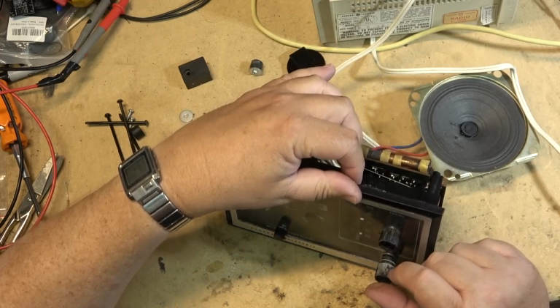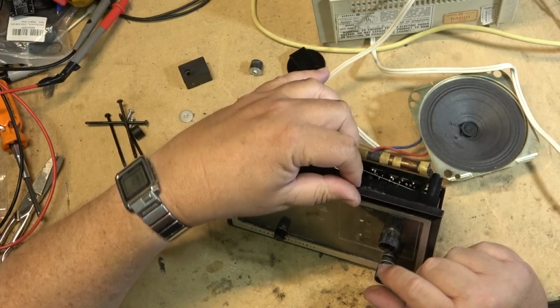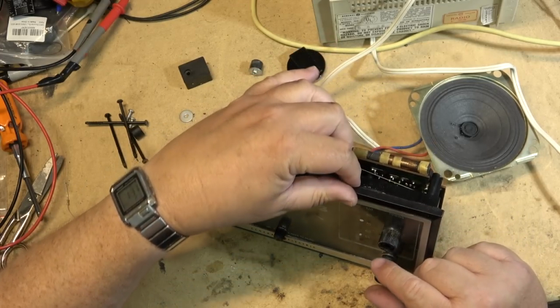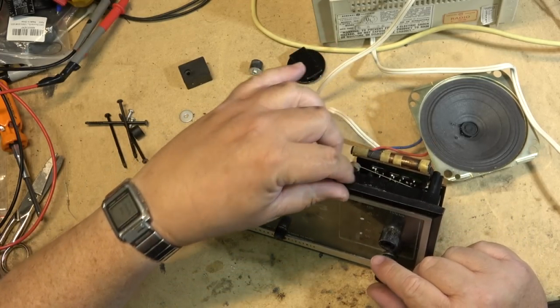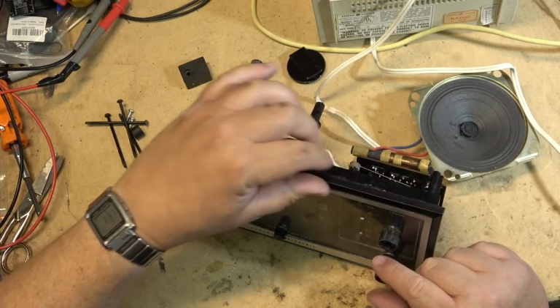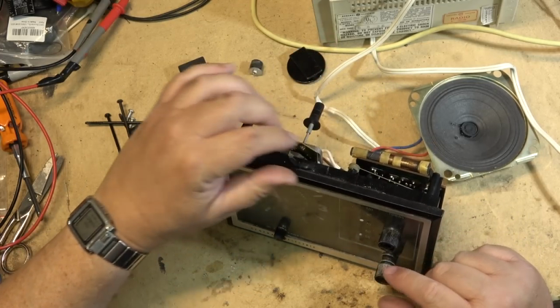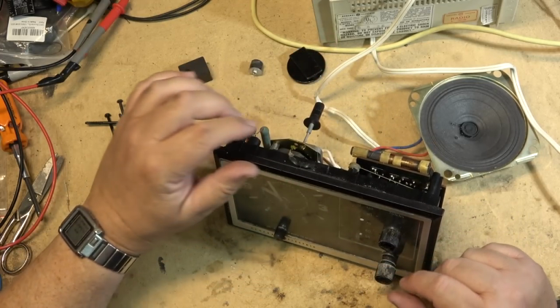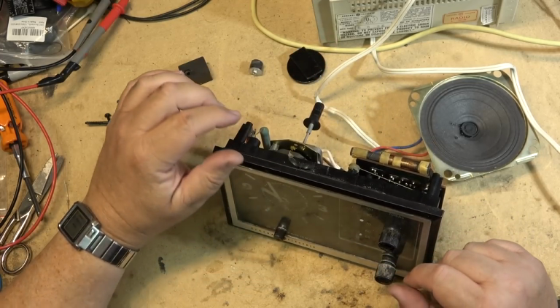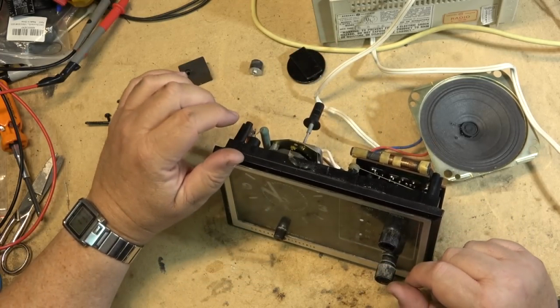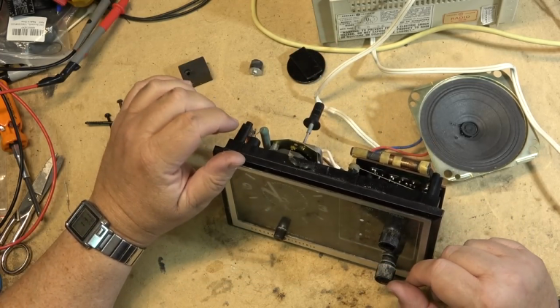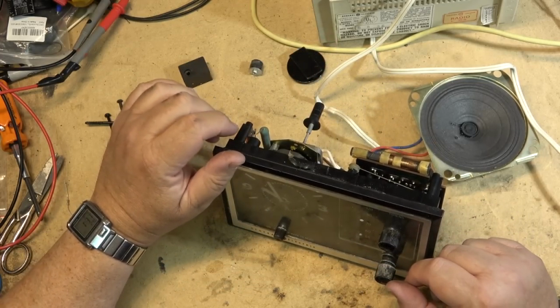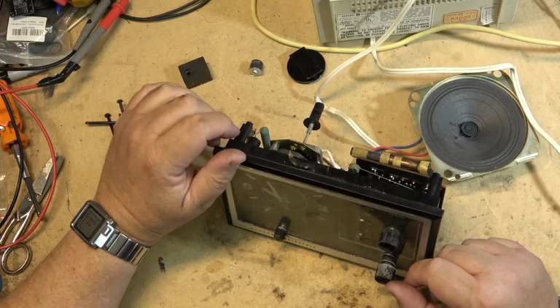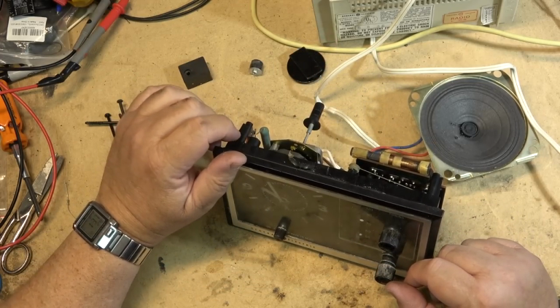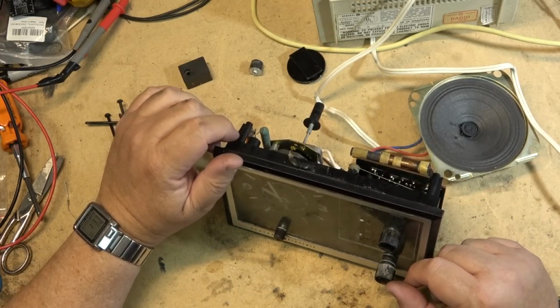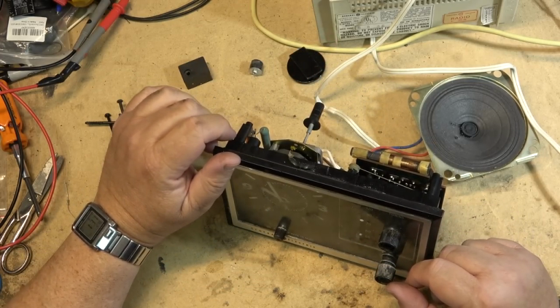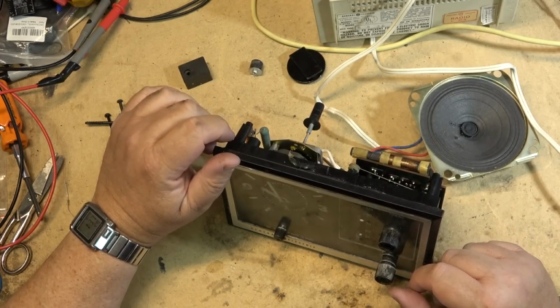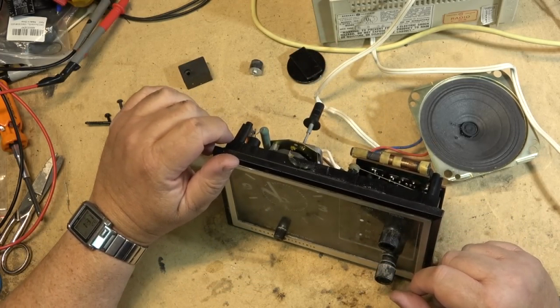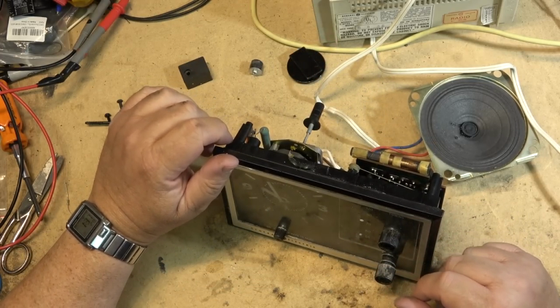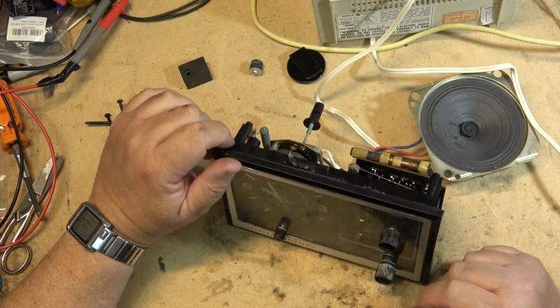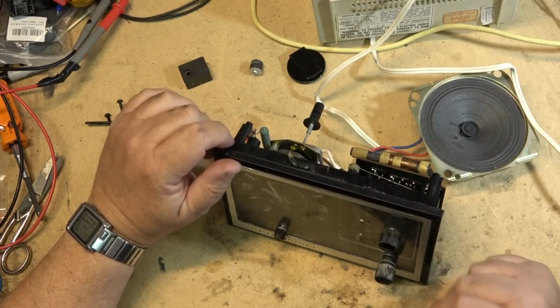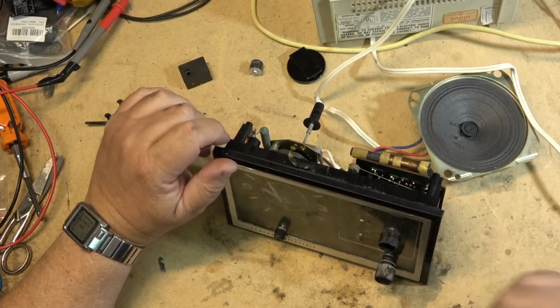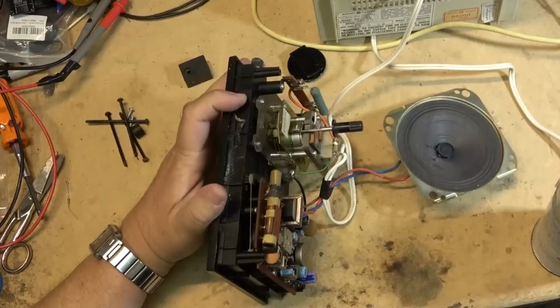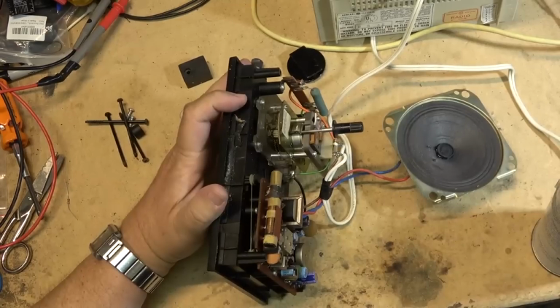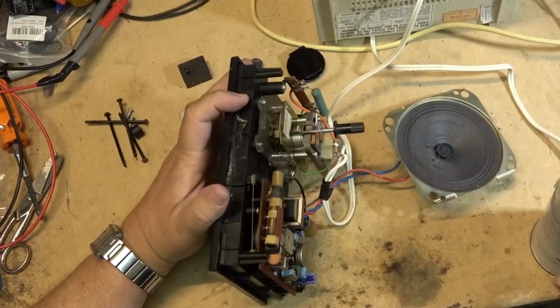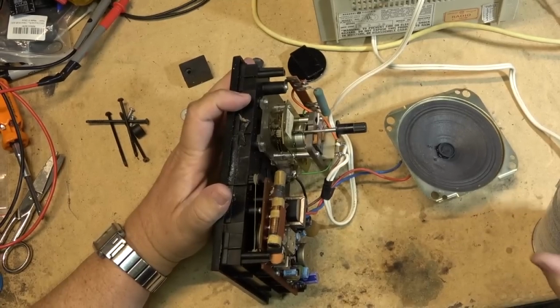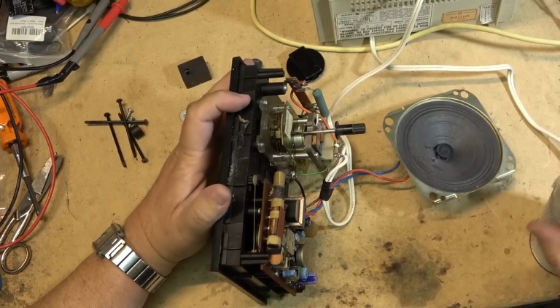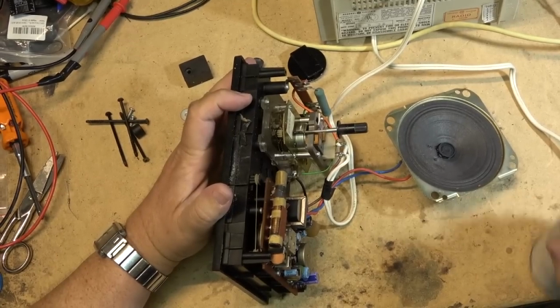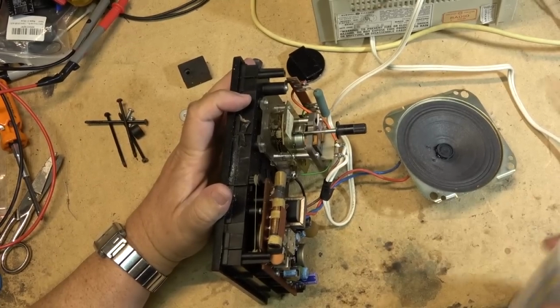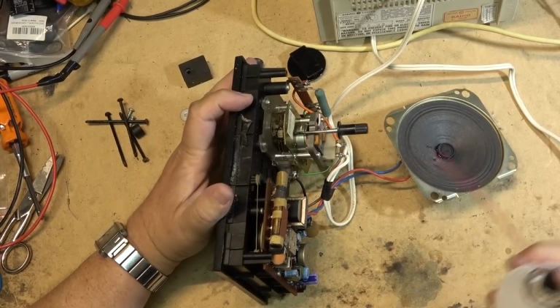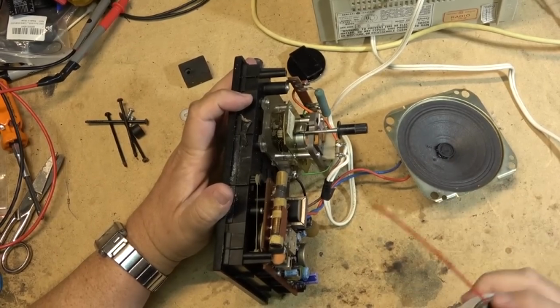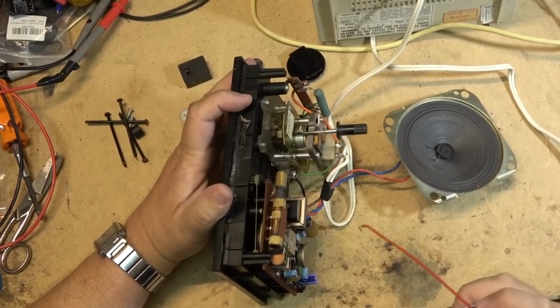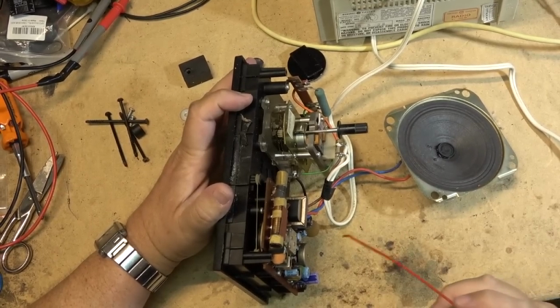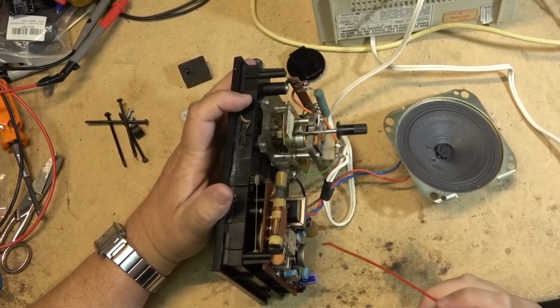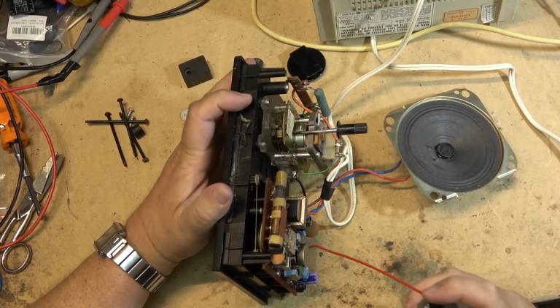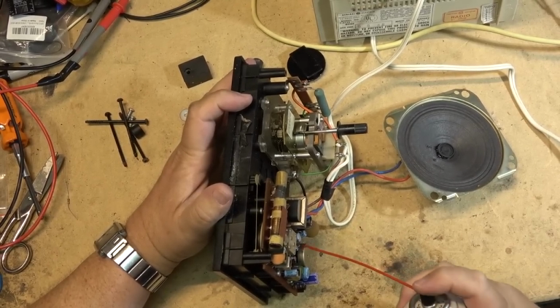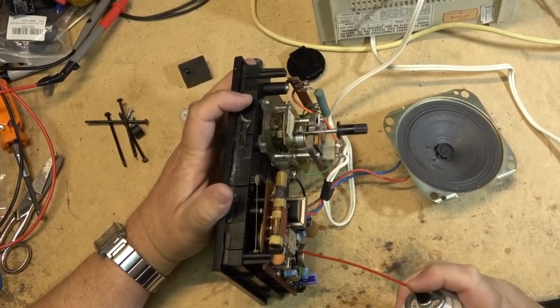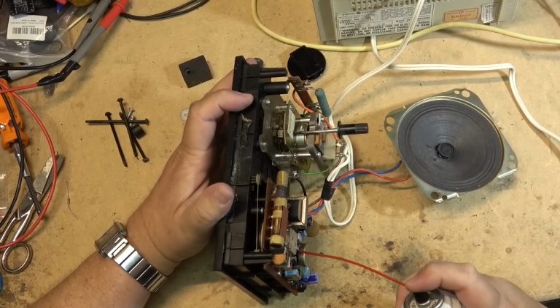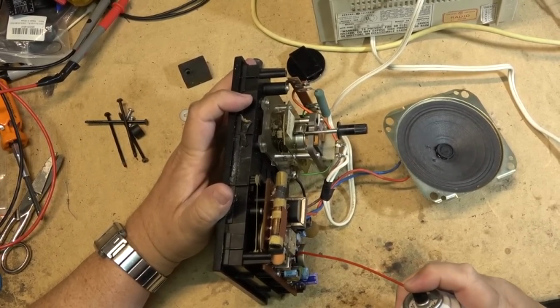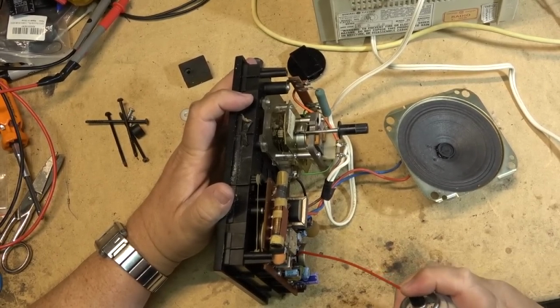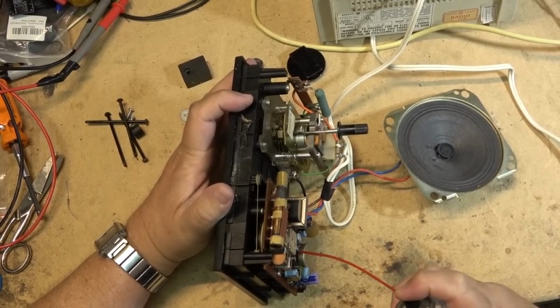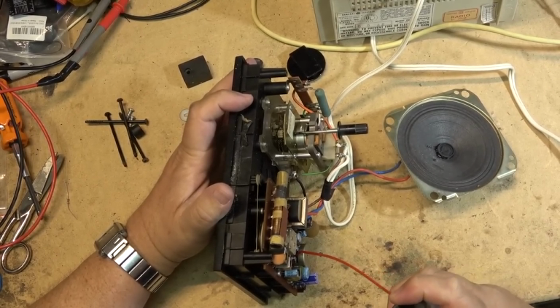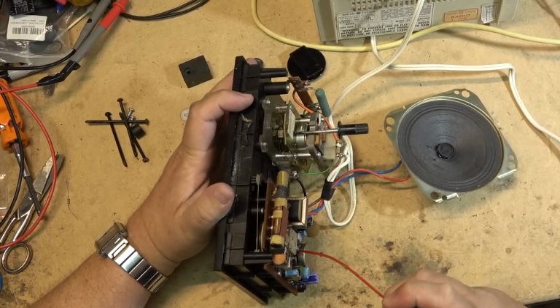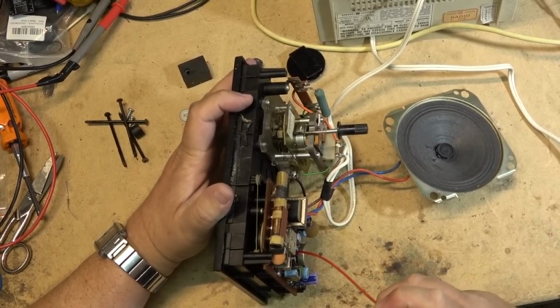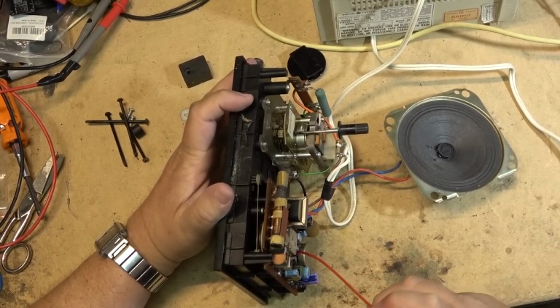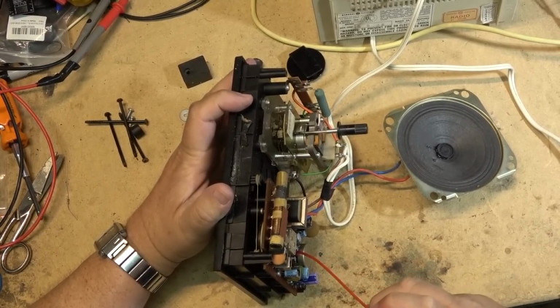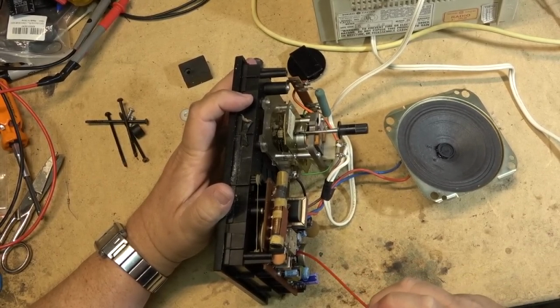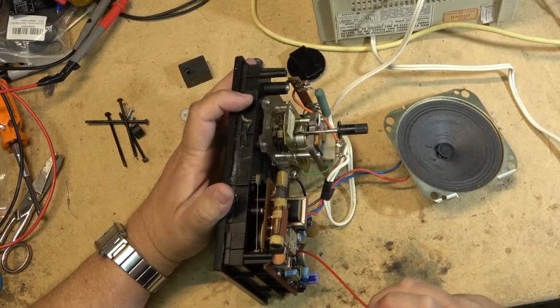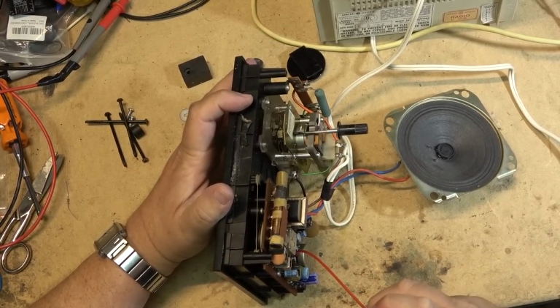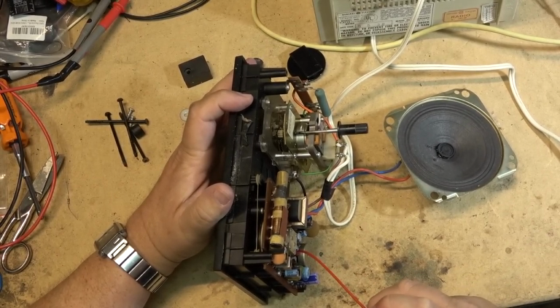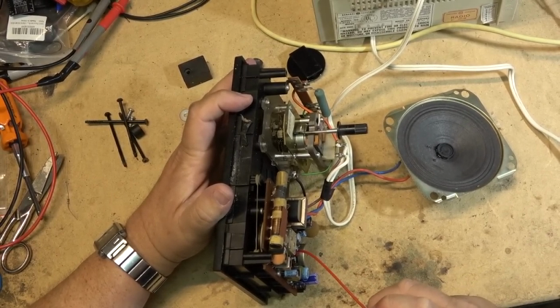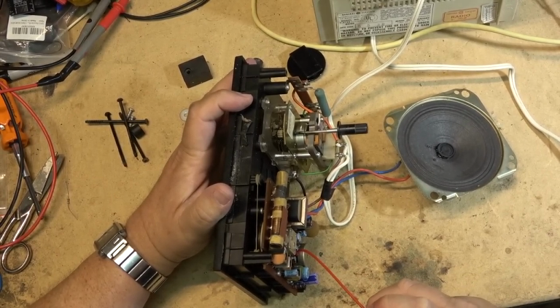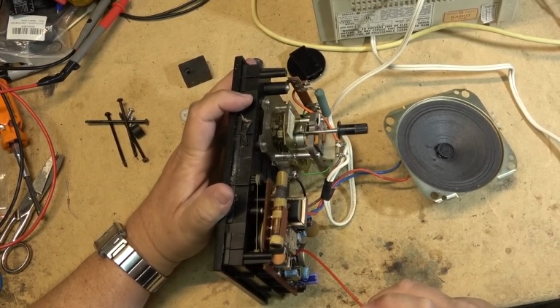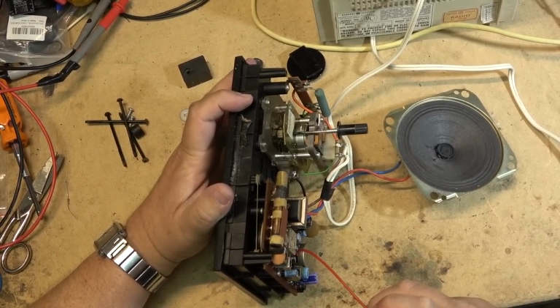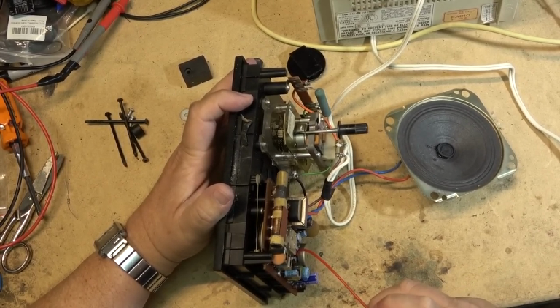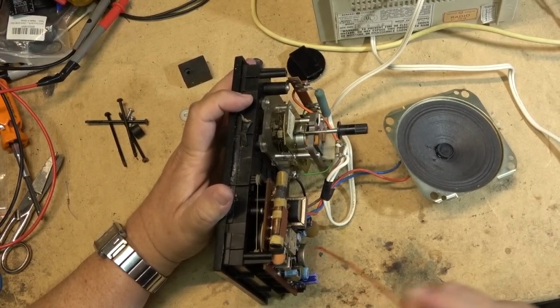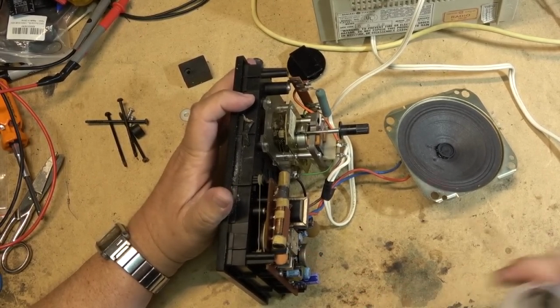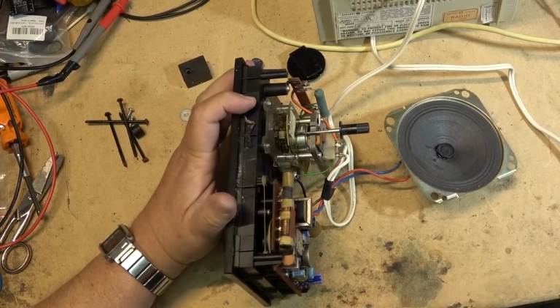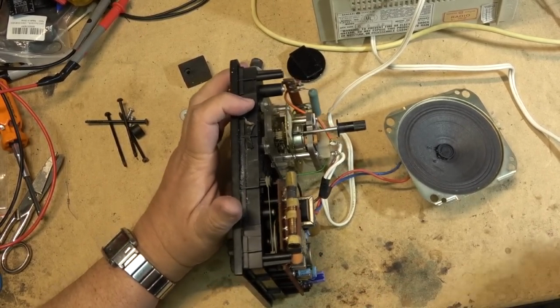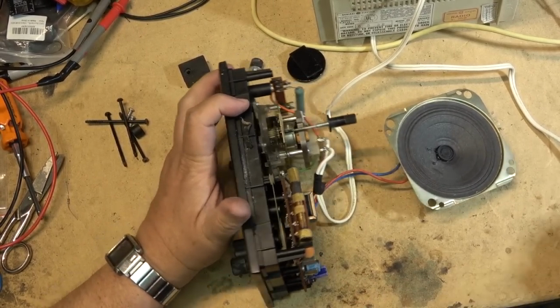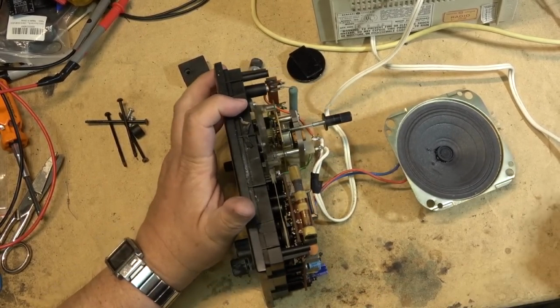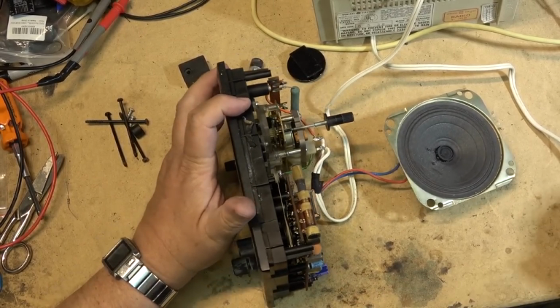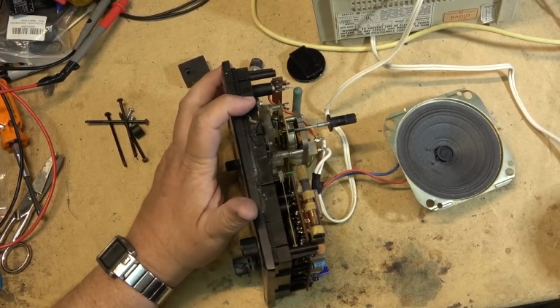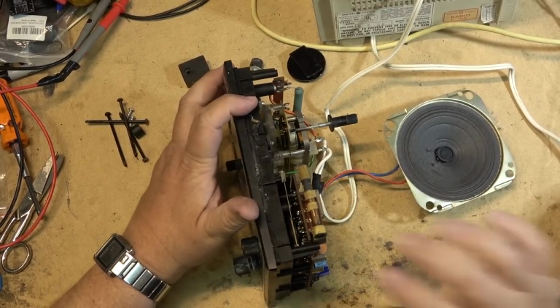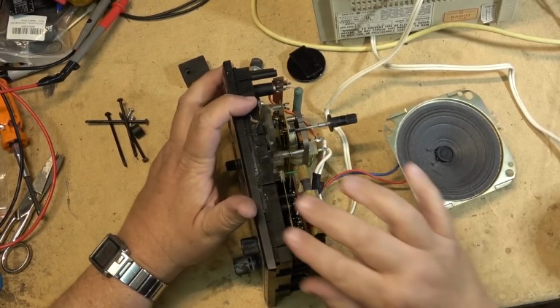The volume control needs to be cleaned. That's probably the only thing this thing needs - just a little bit of cleaner on the volume control.